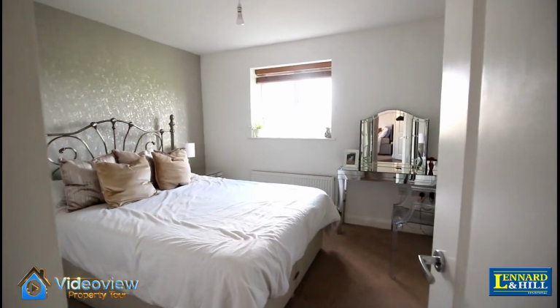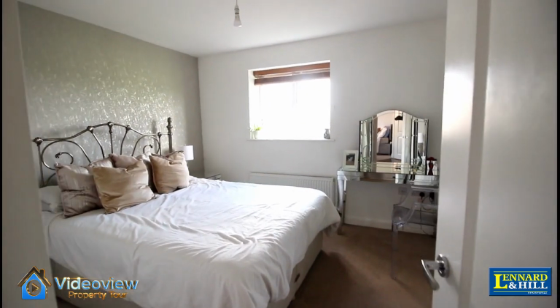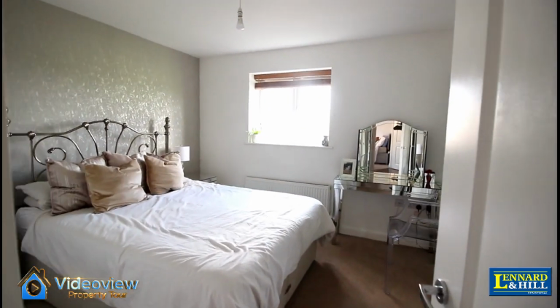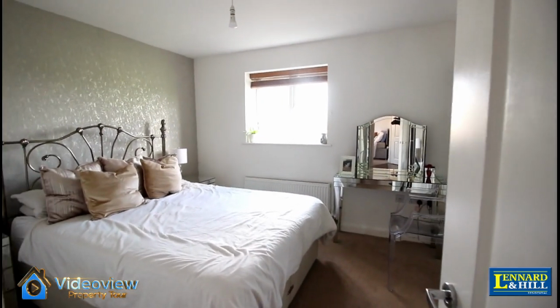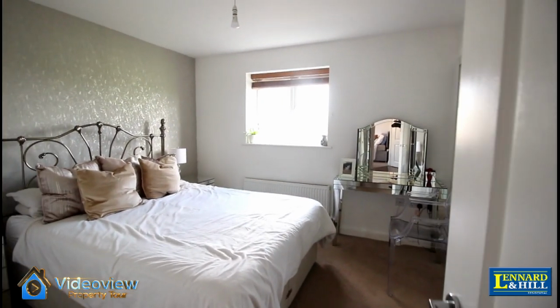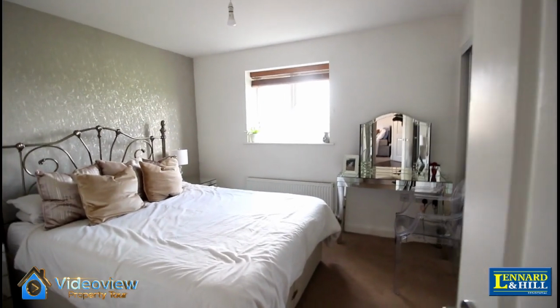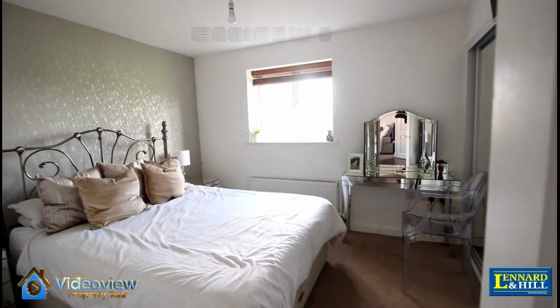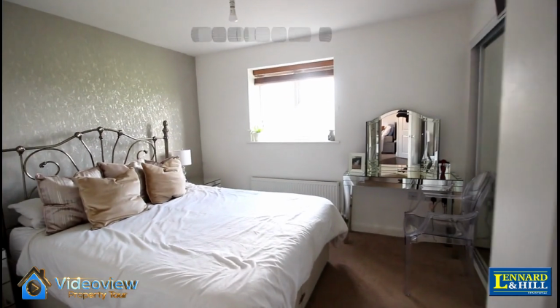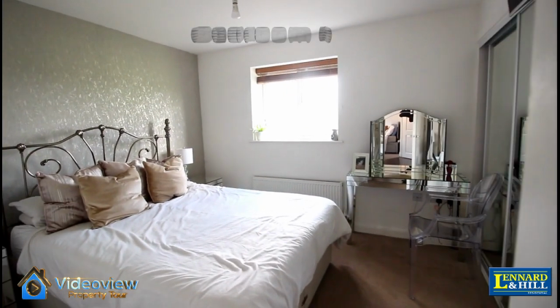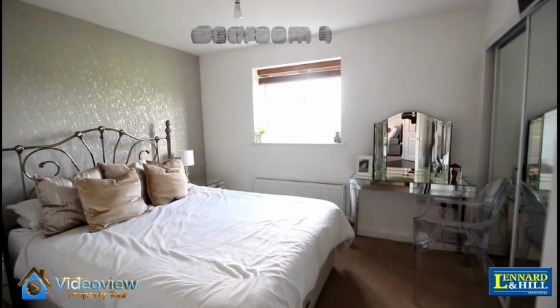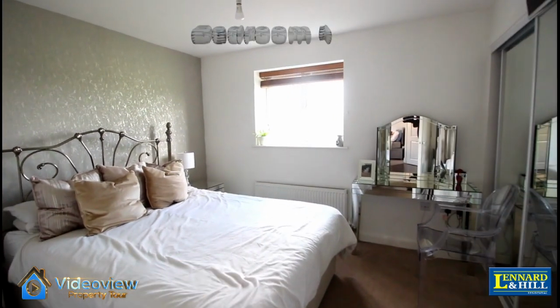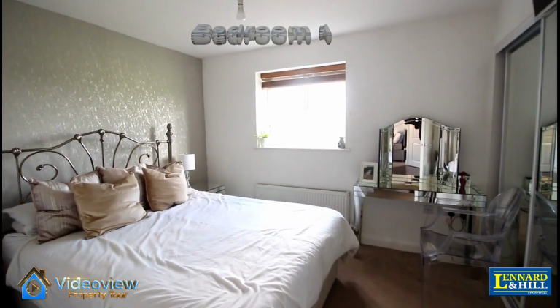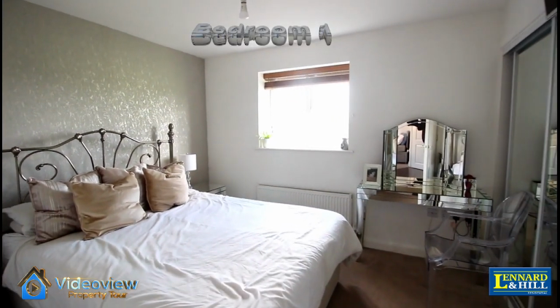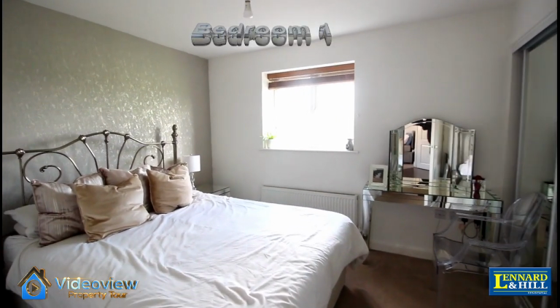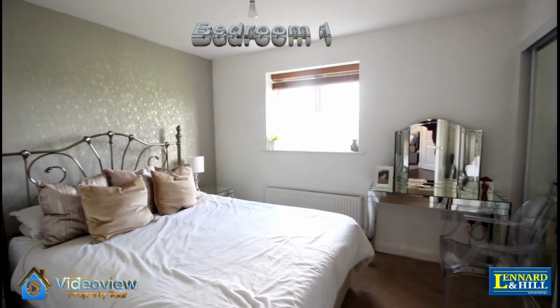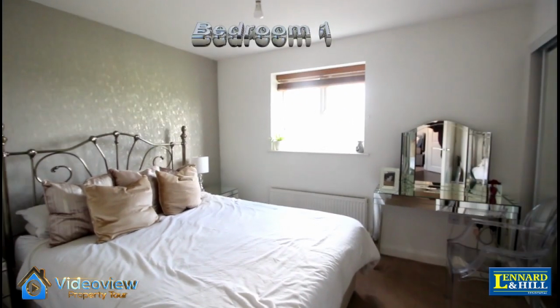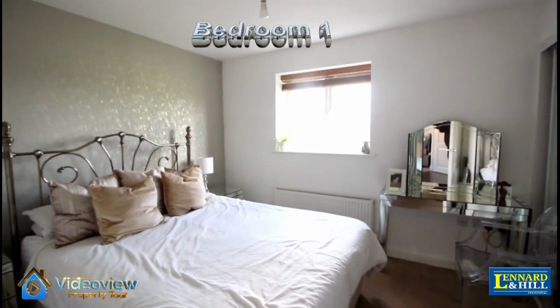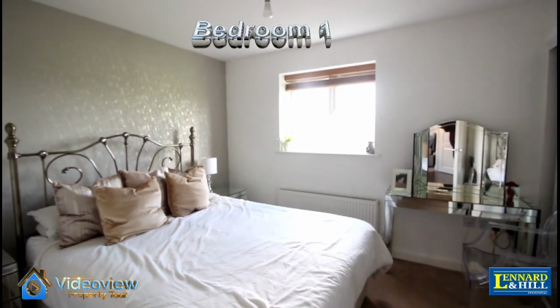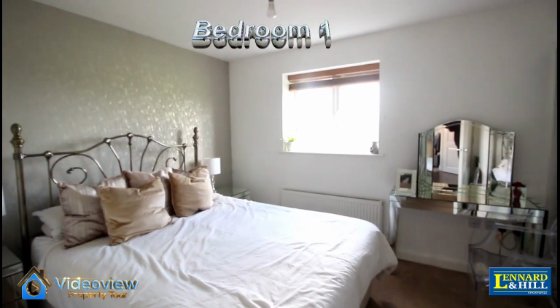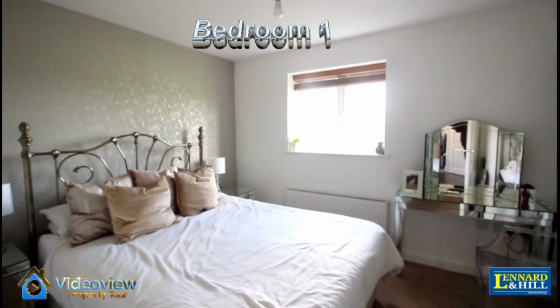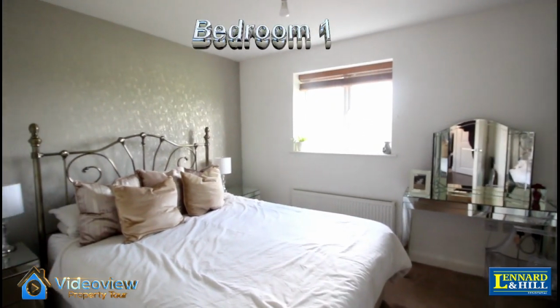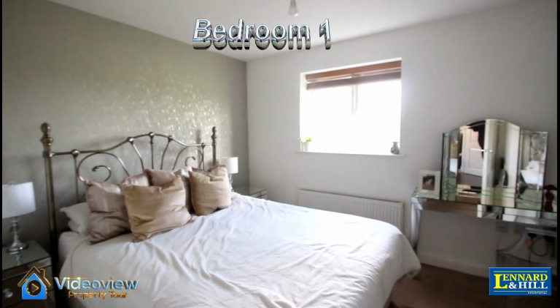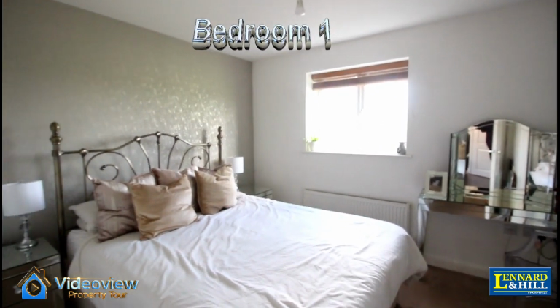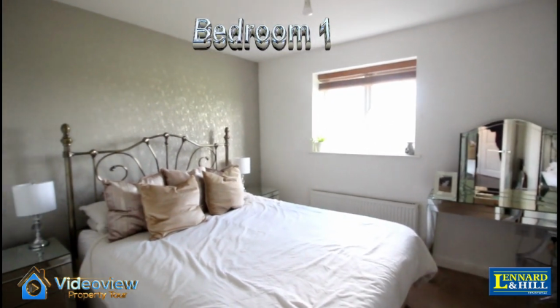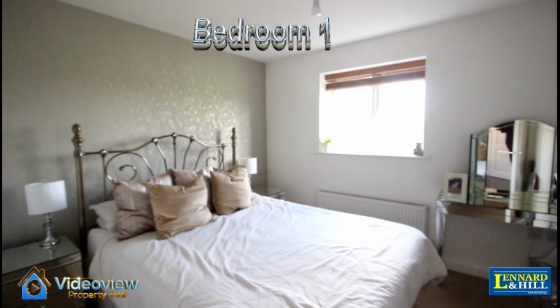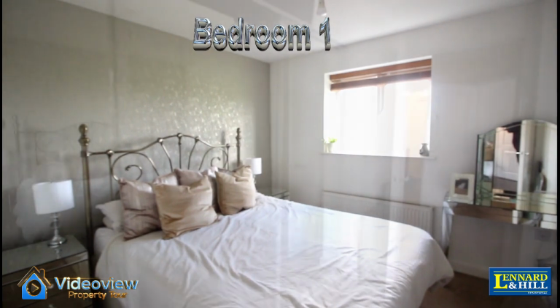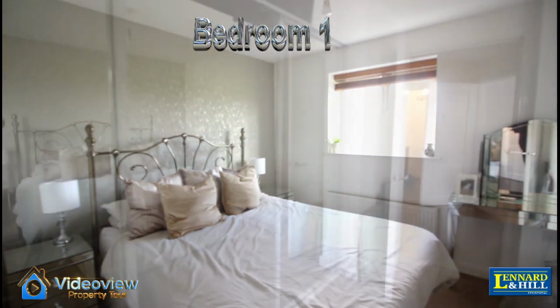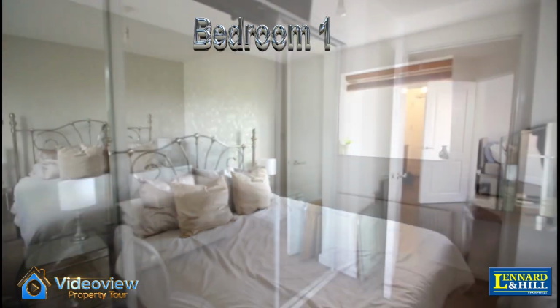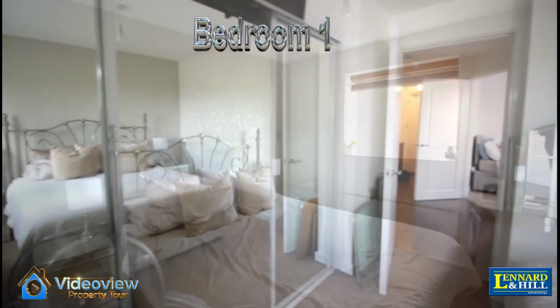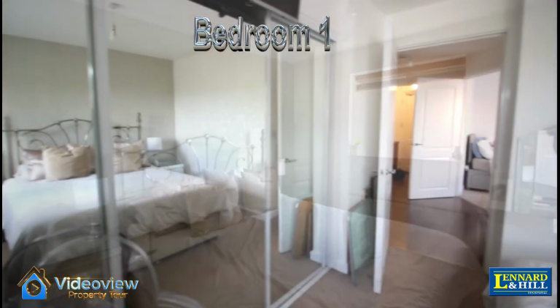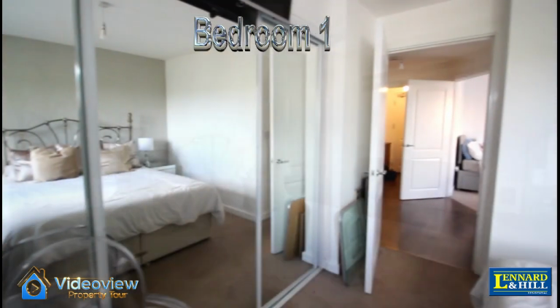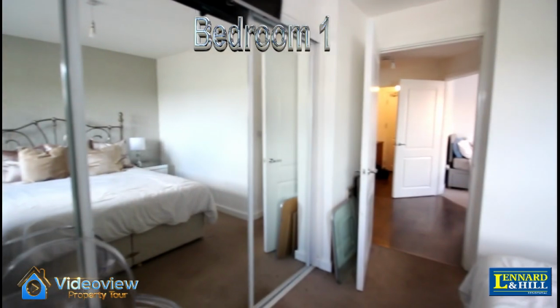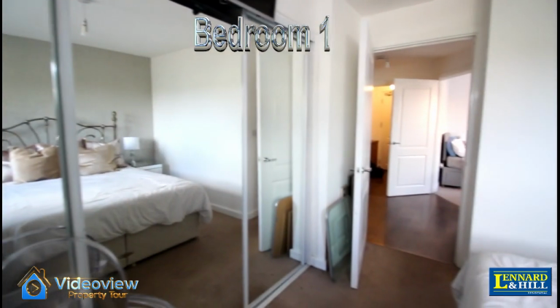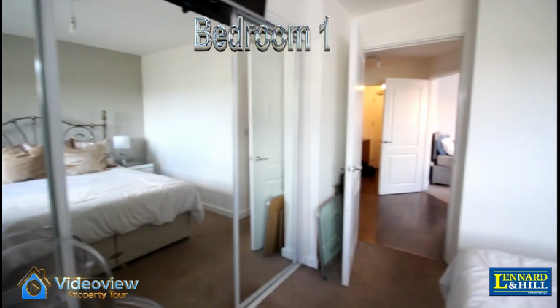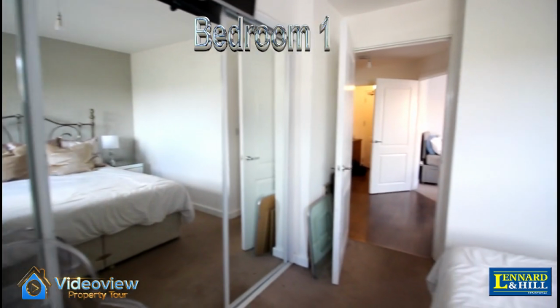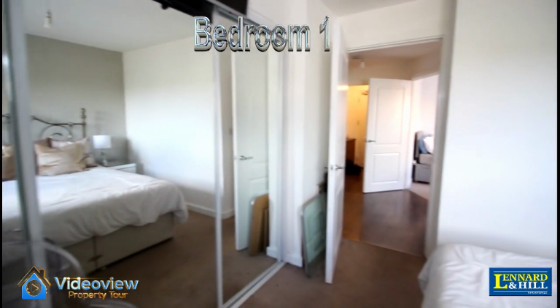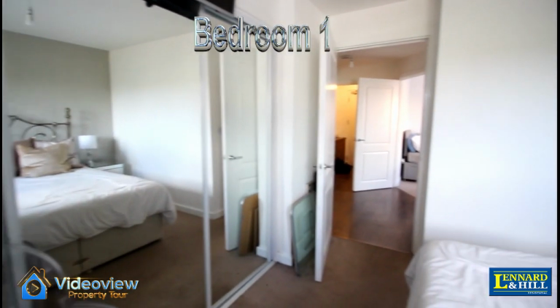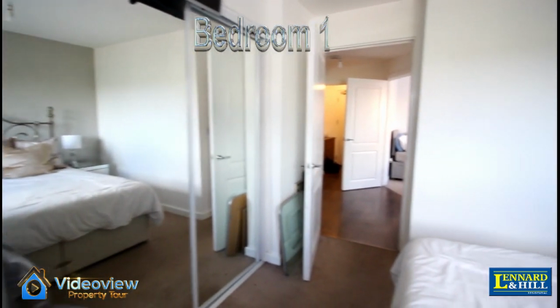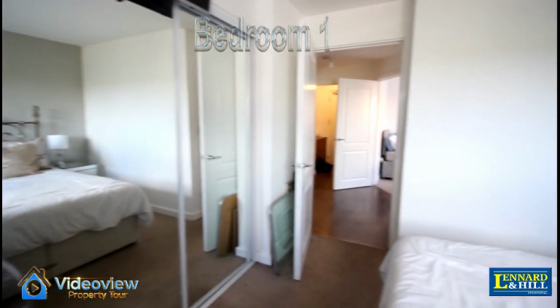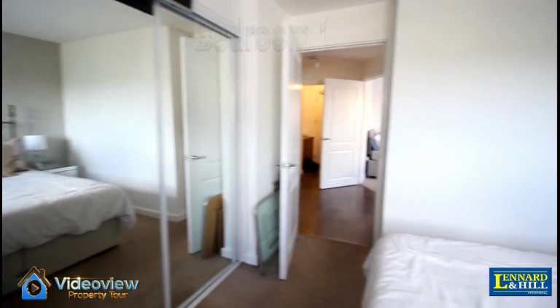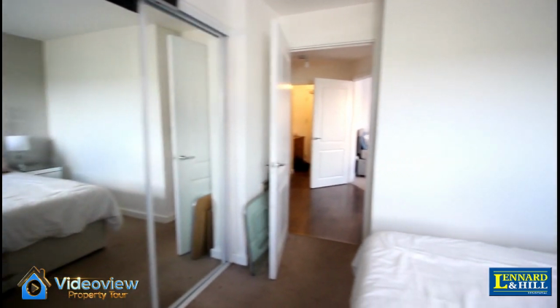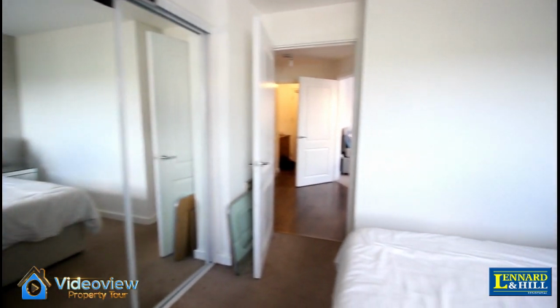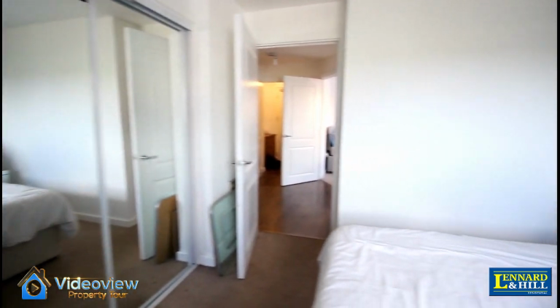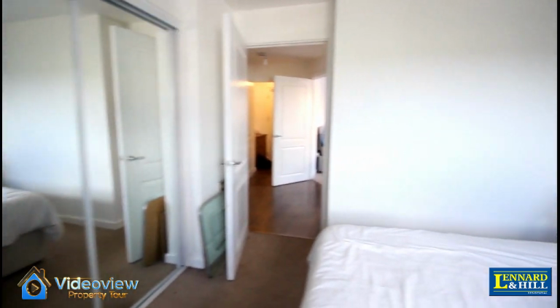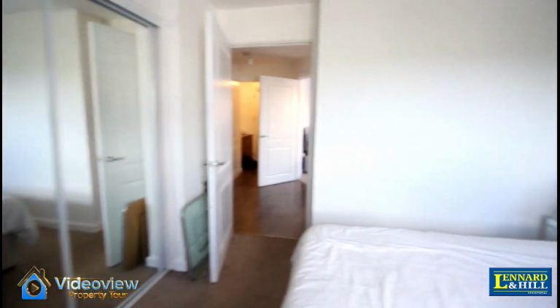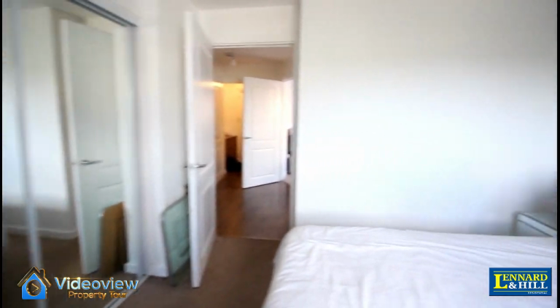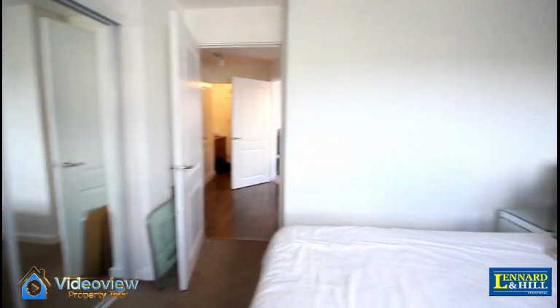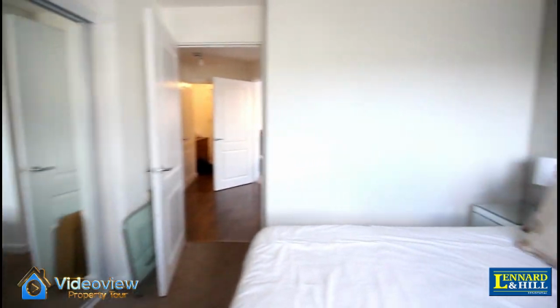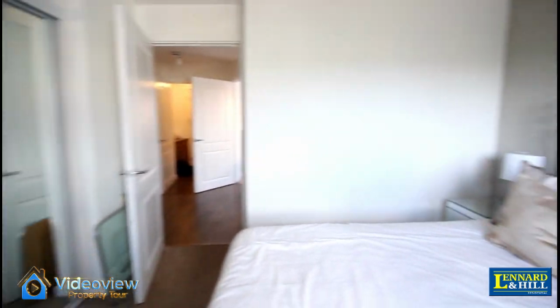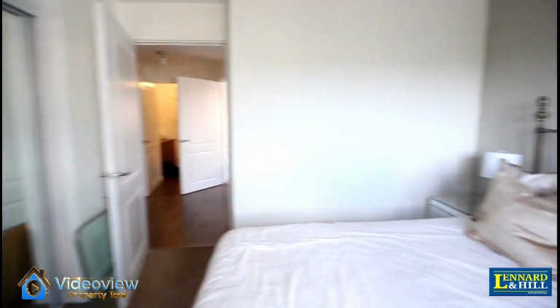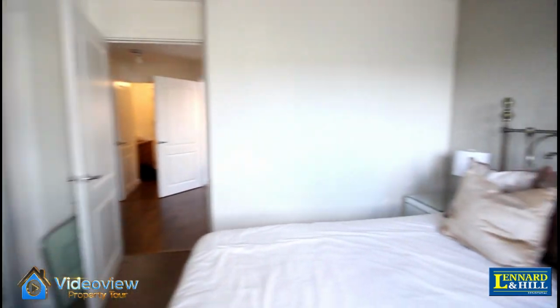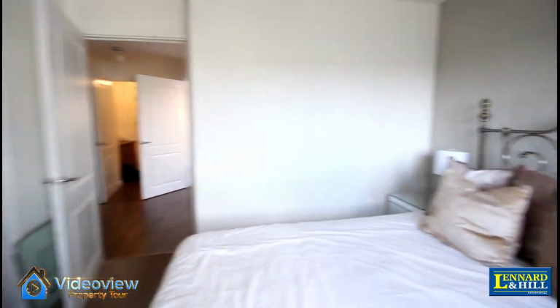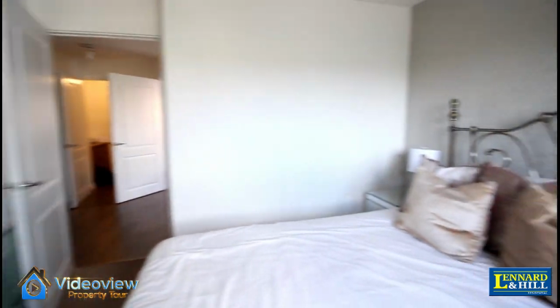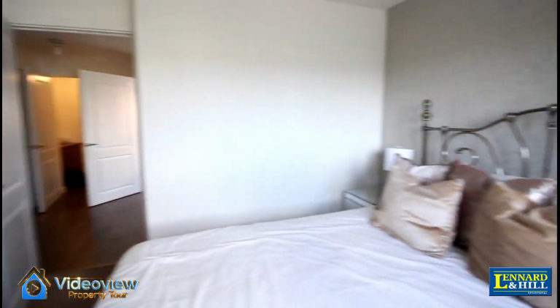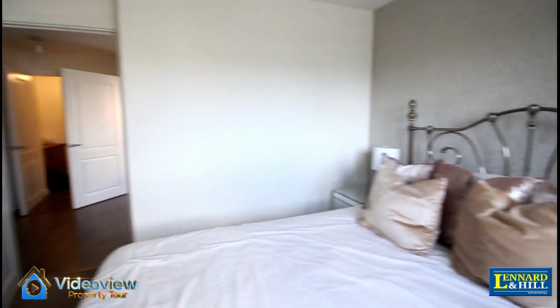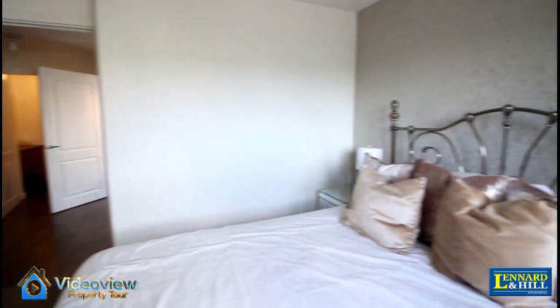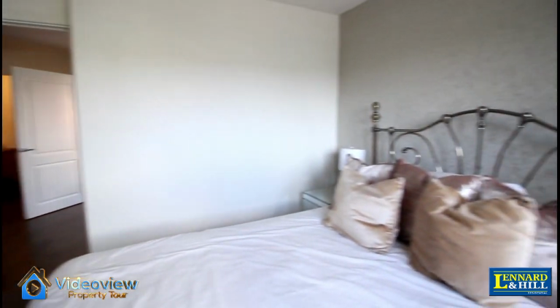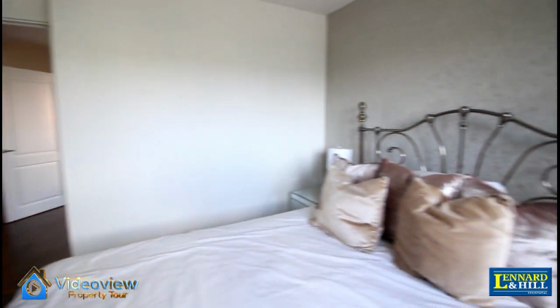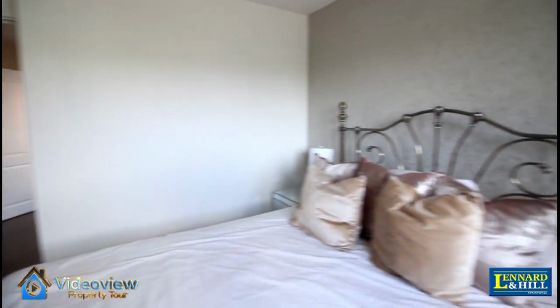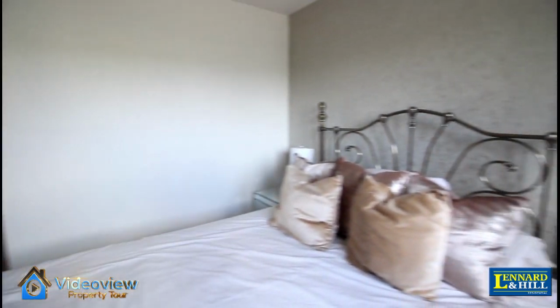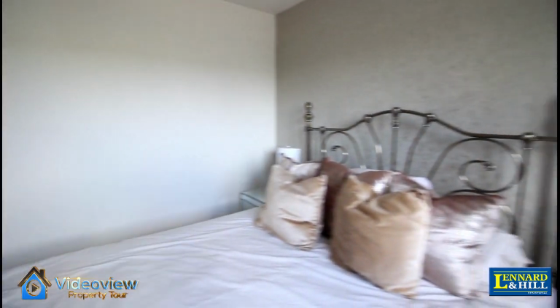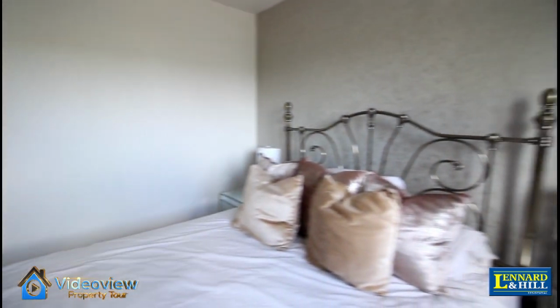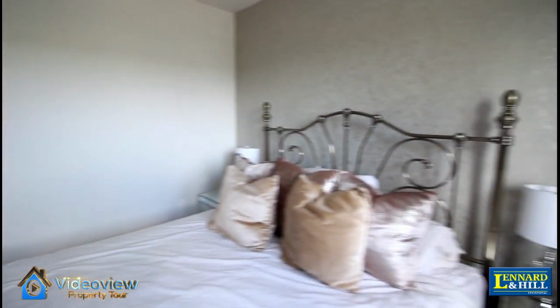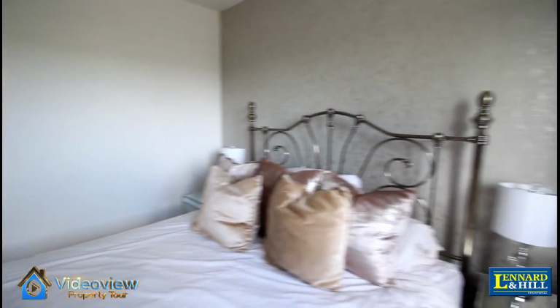Bedroom one — a good-sized double bedroom with a window overlooking the park, and mirror door fitted wardrobes.